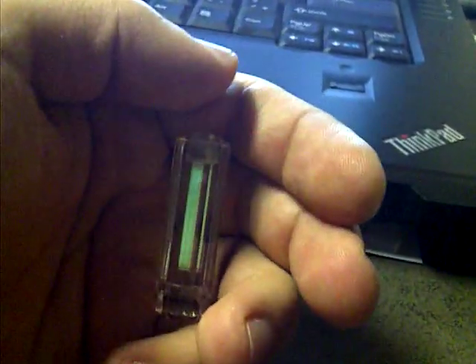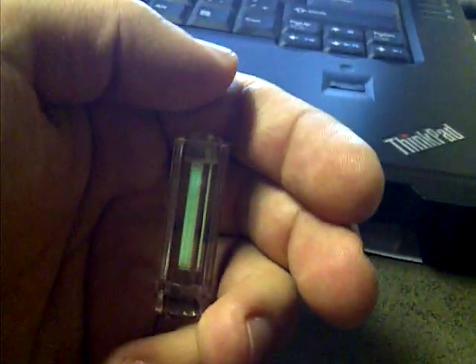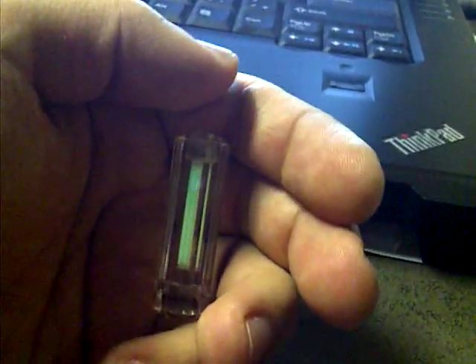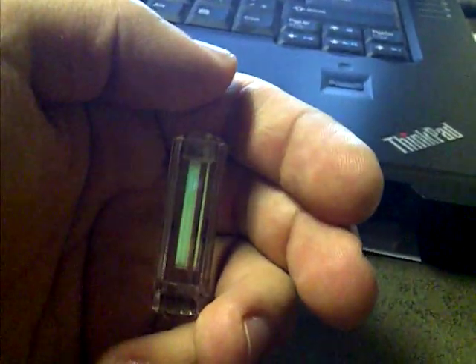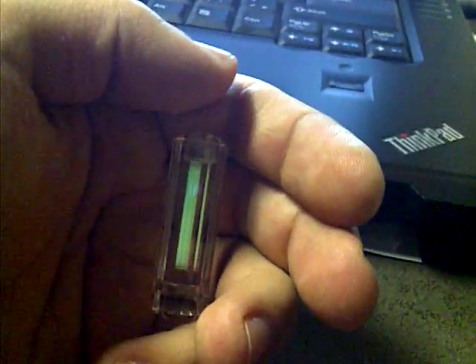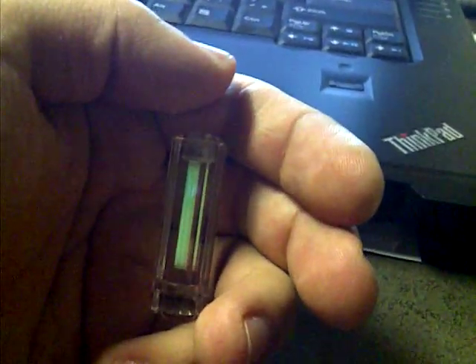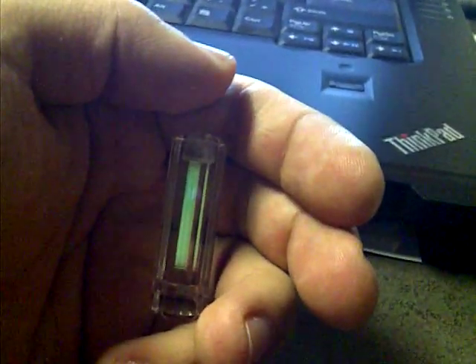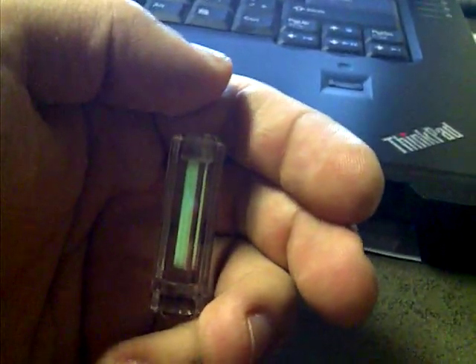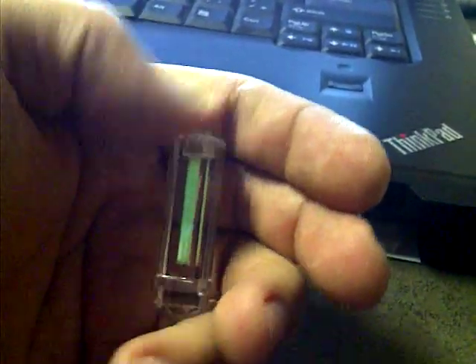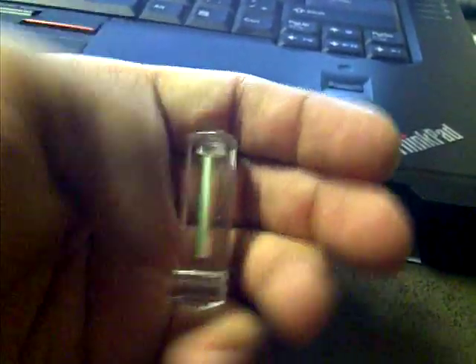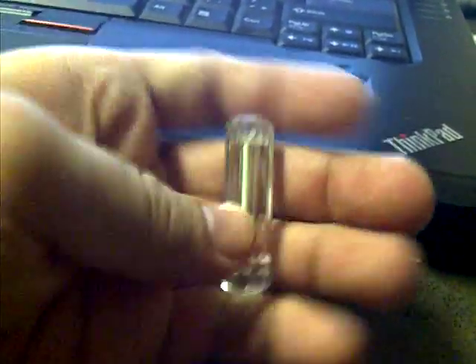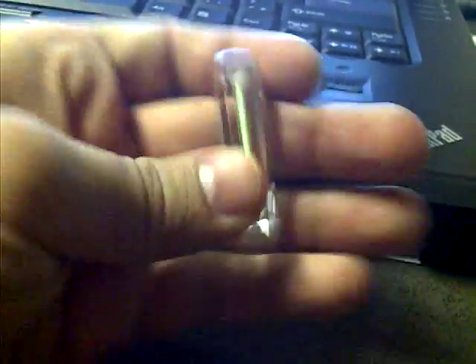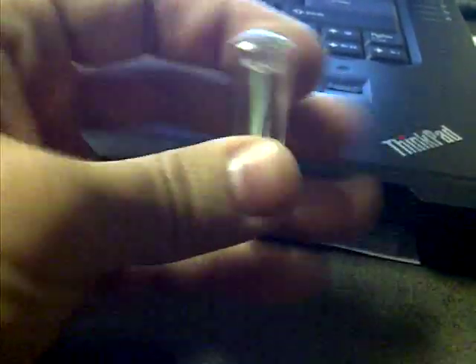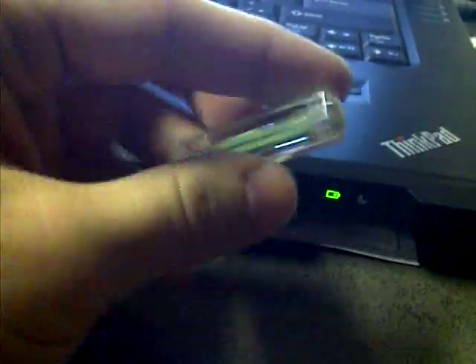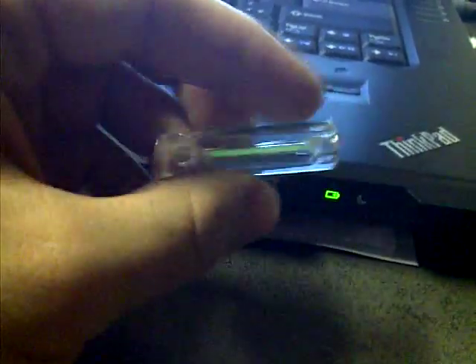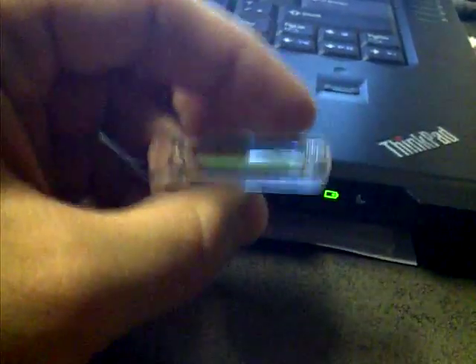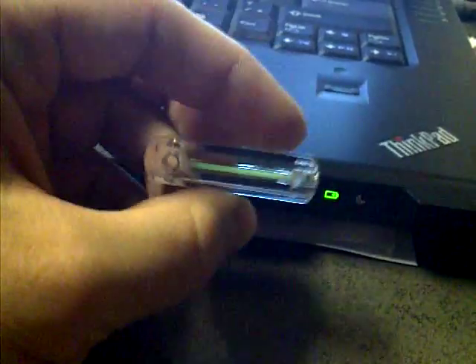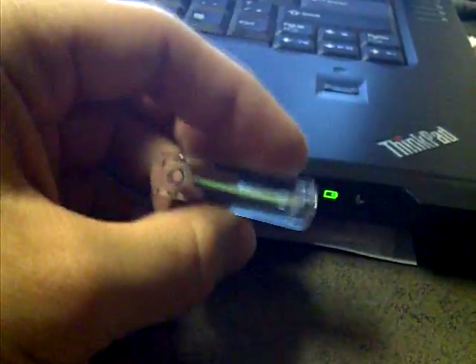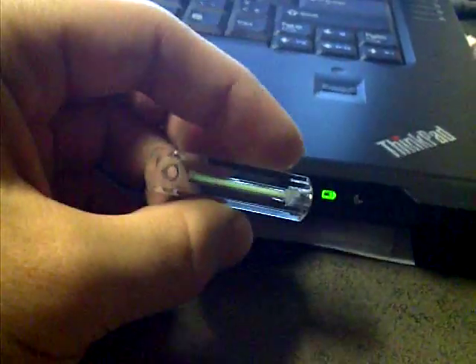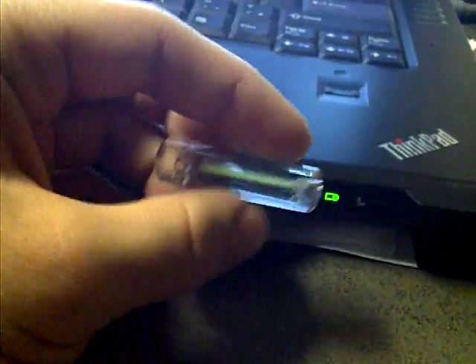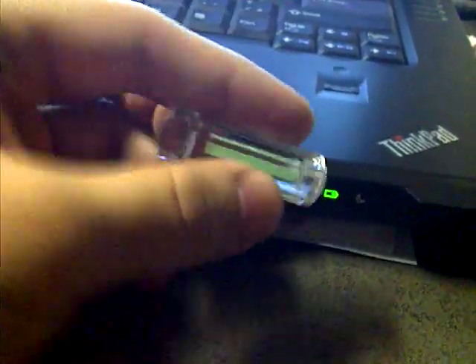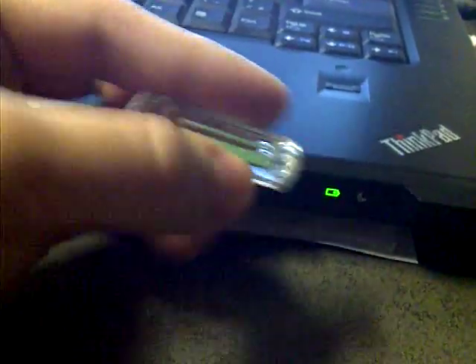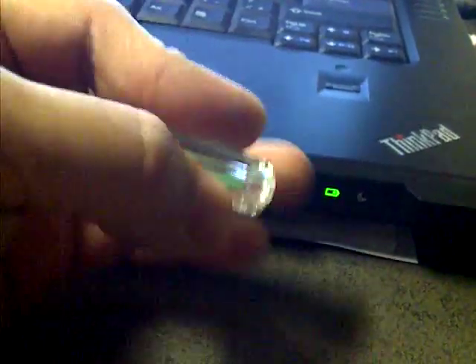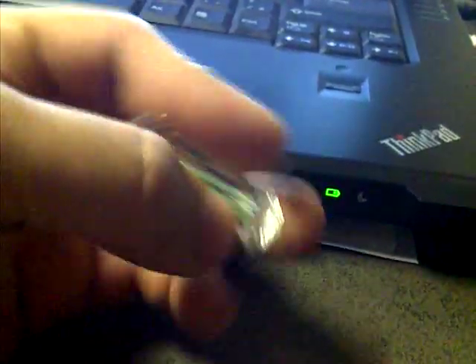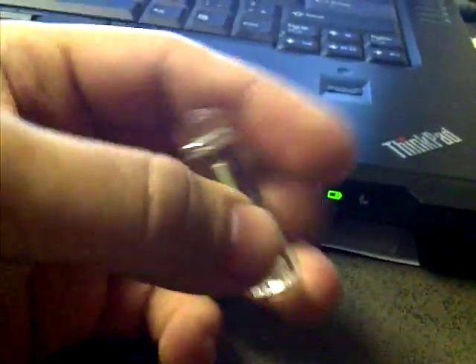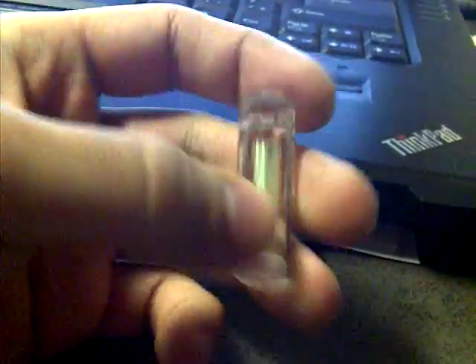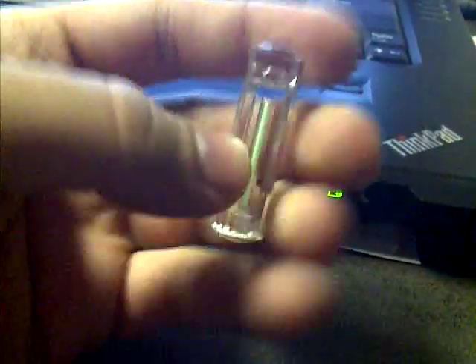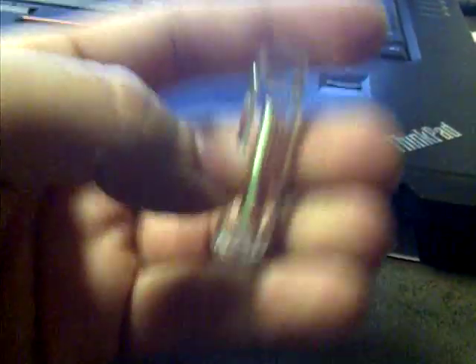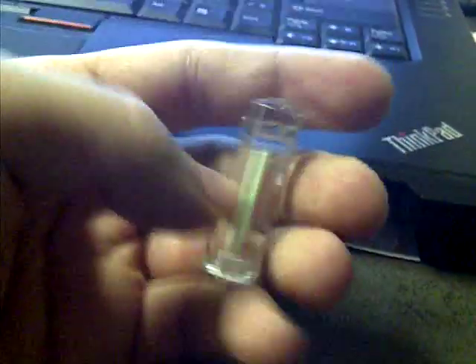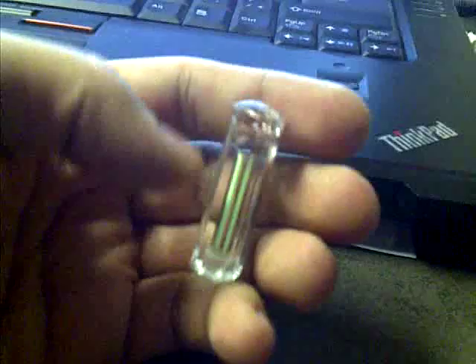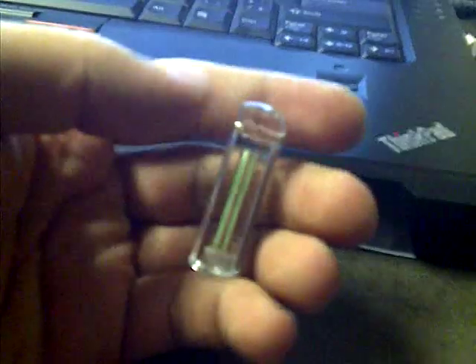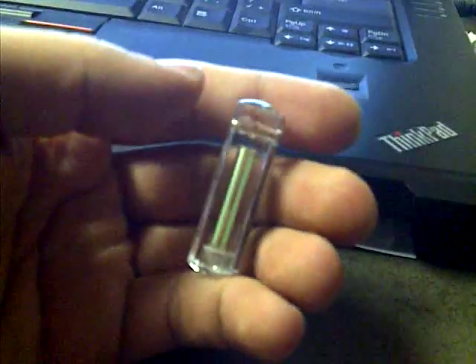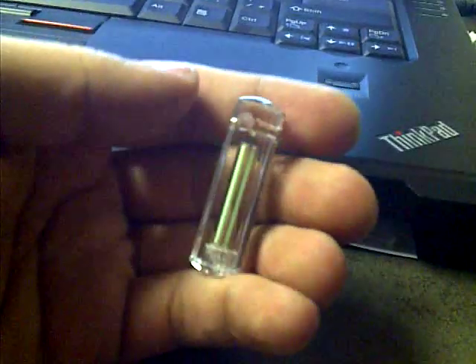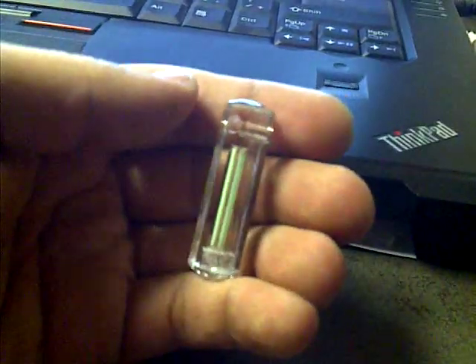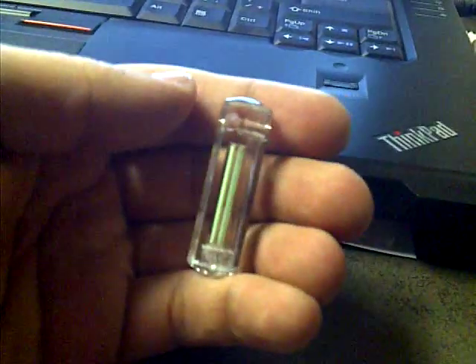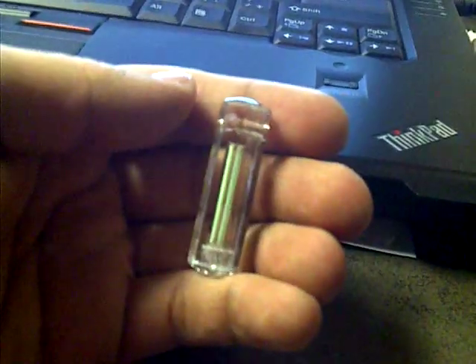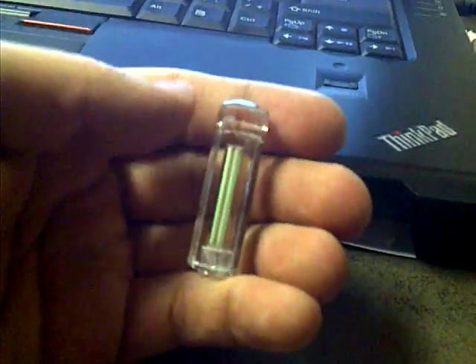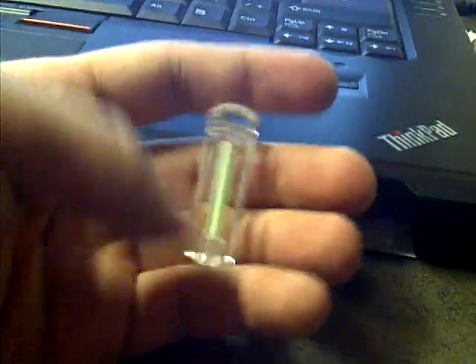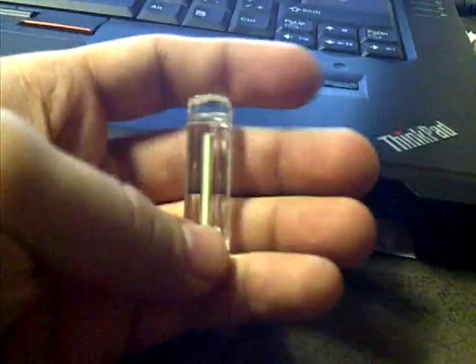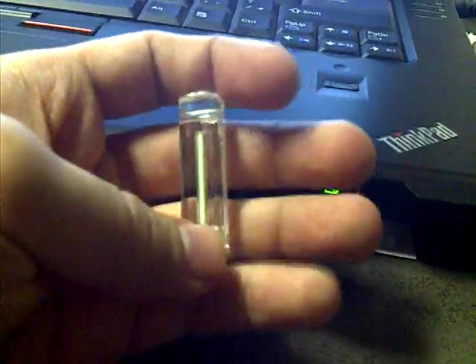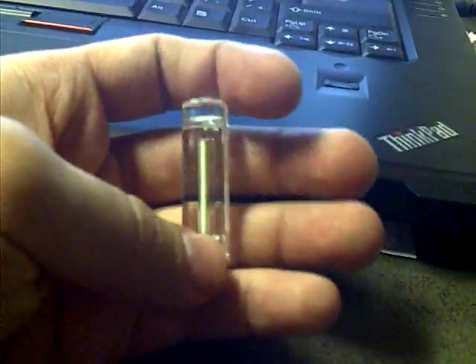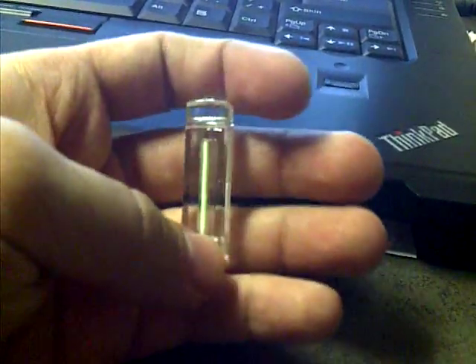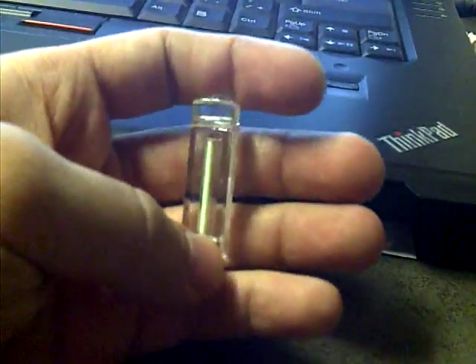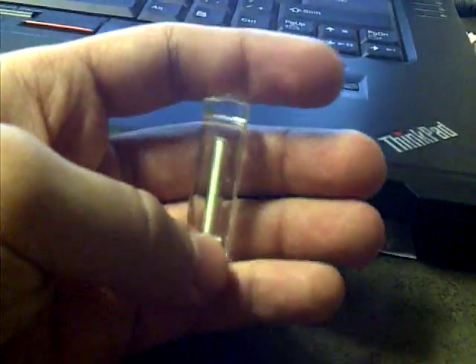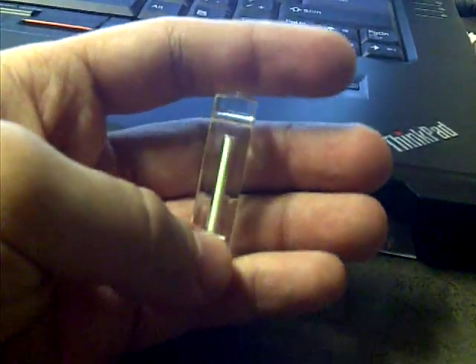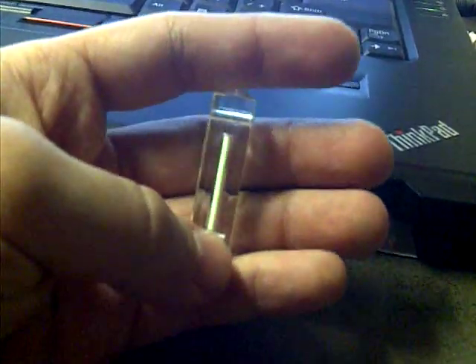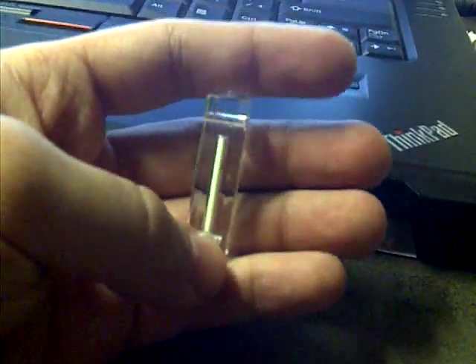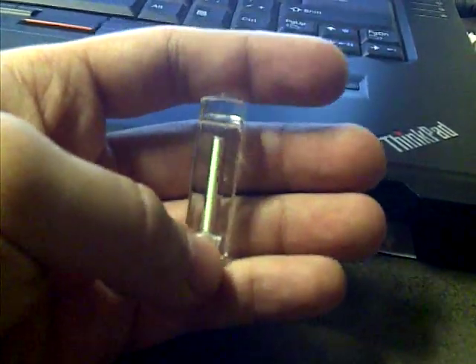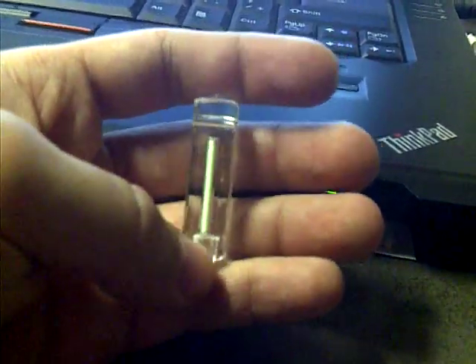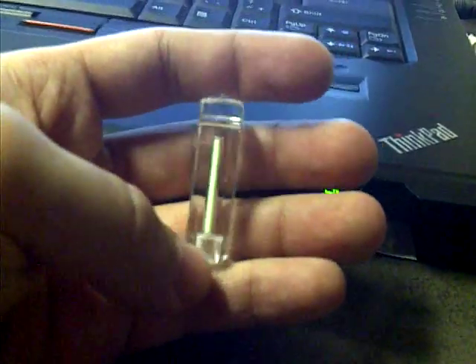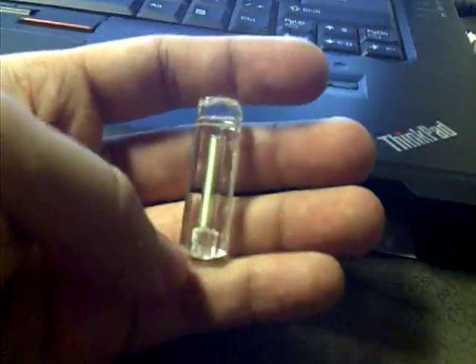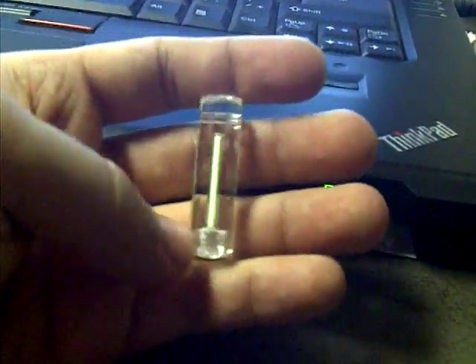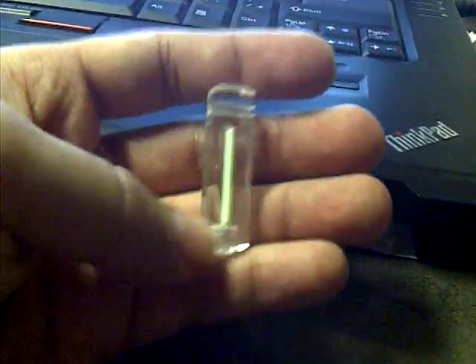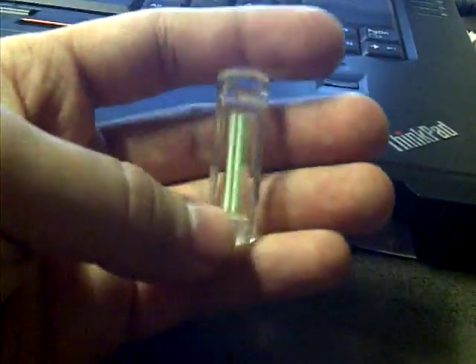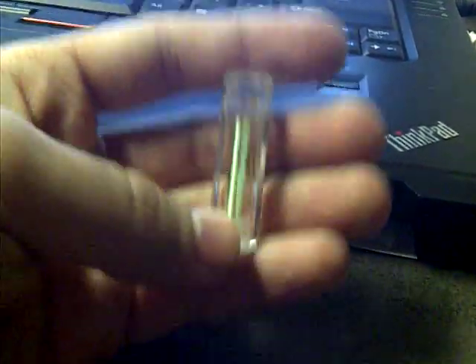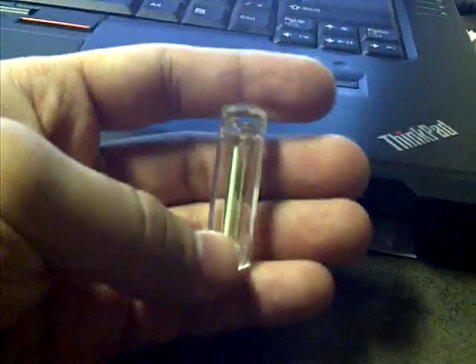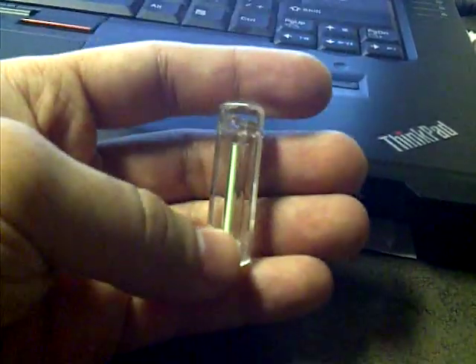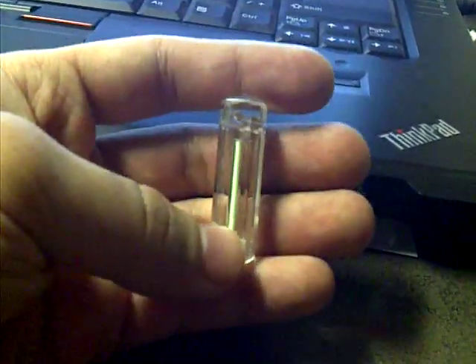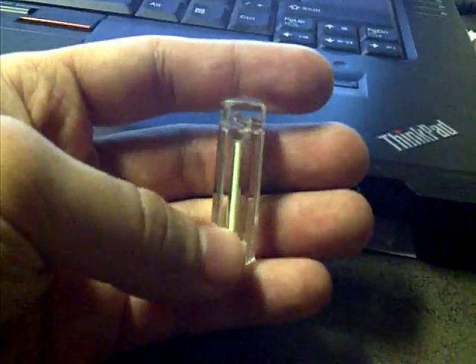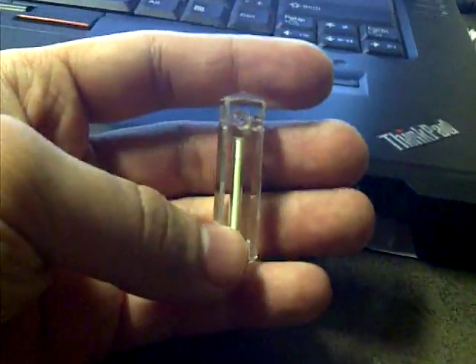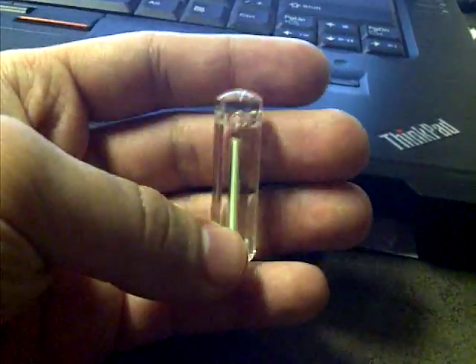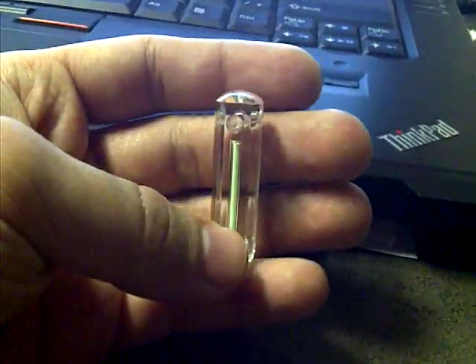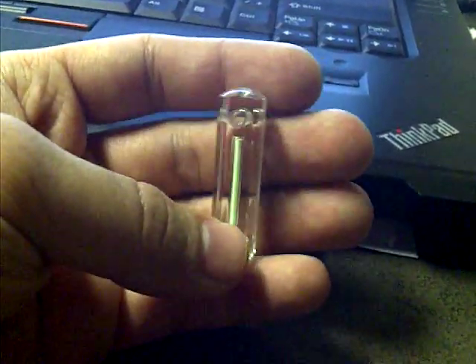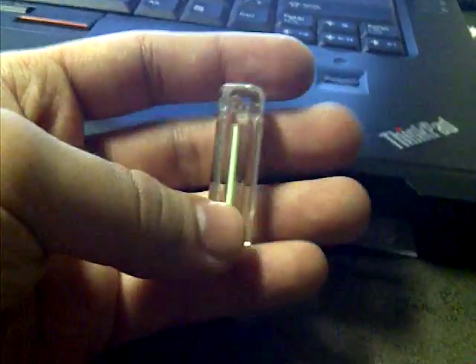But I just thought it was a really cool novelty item. Thought I'd share it with you guys. So if you have any comments, you know what to do. Thanks for watching.